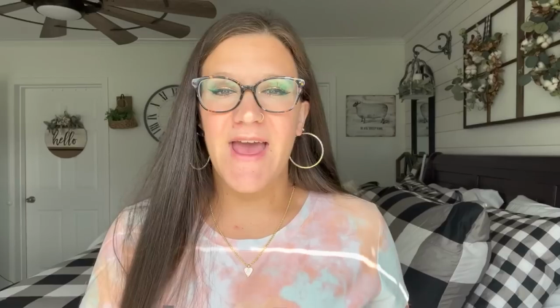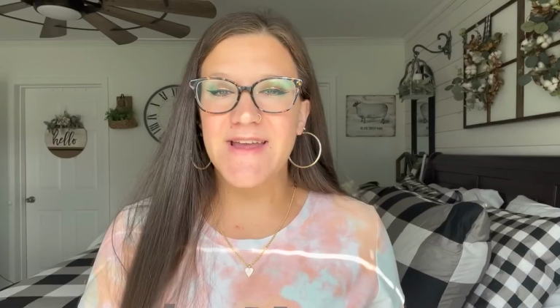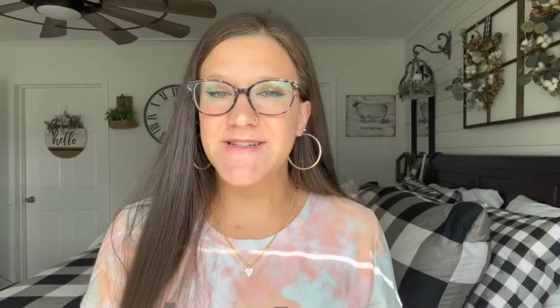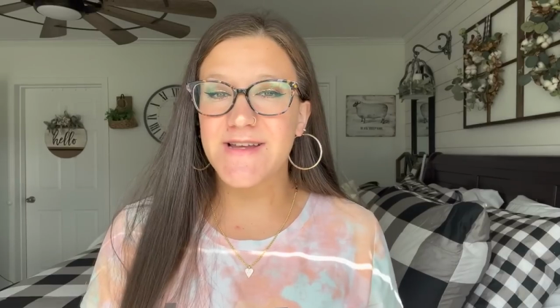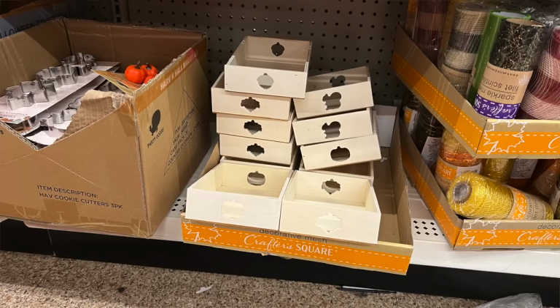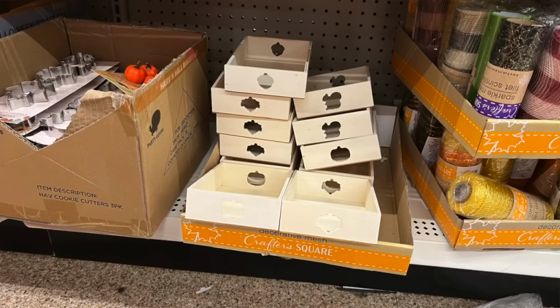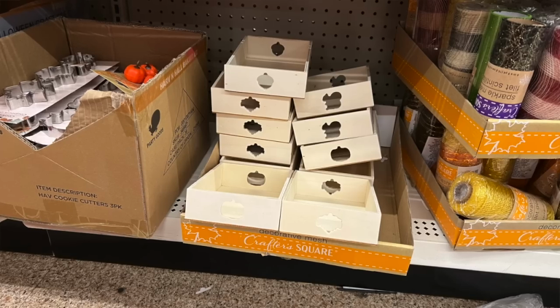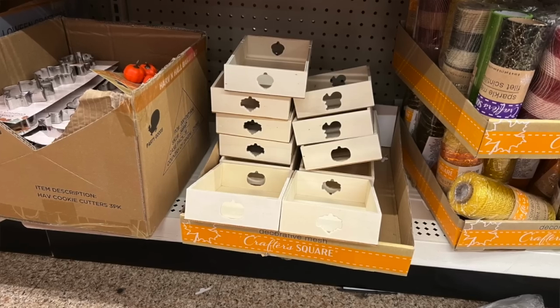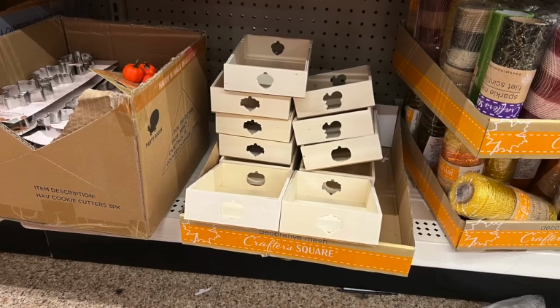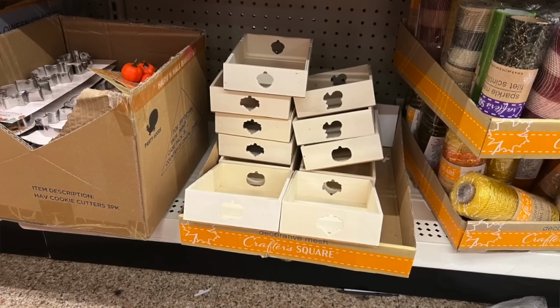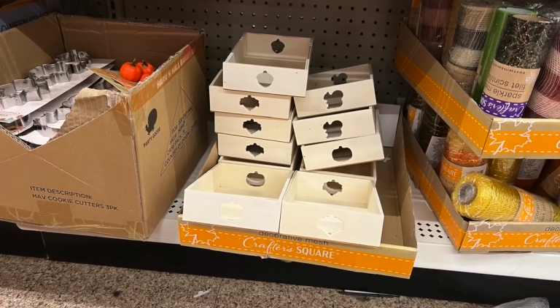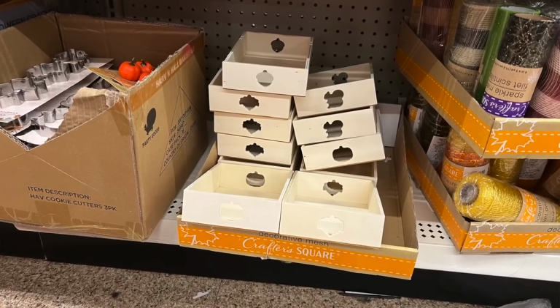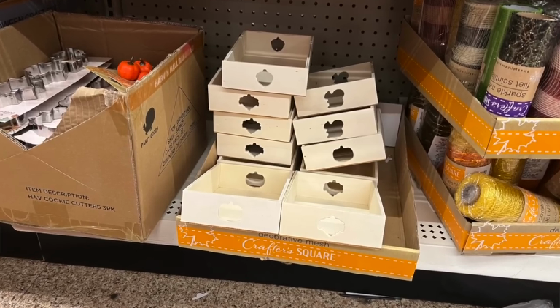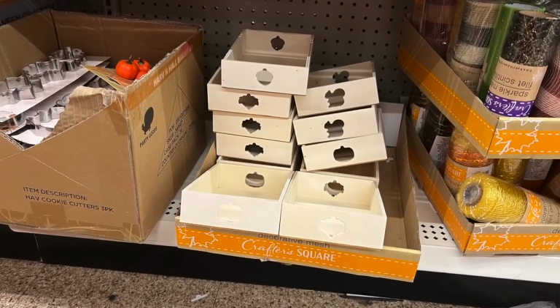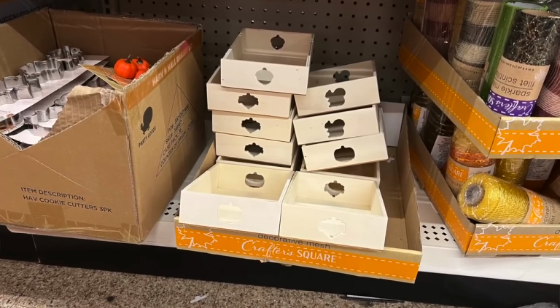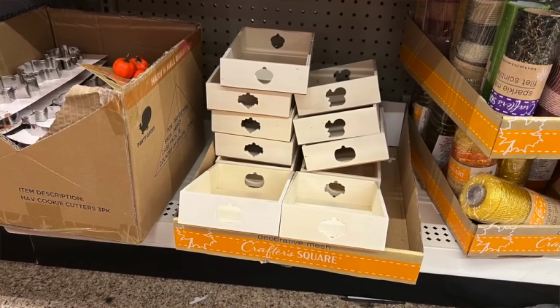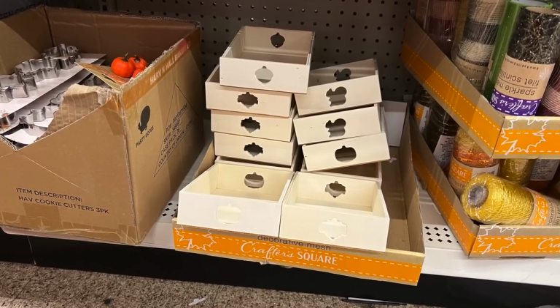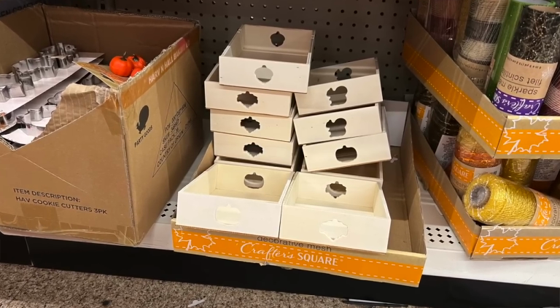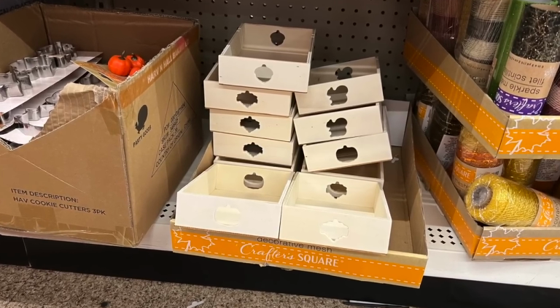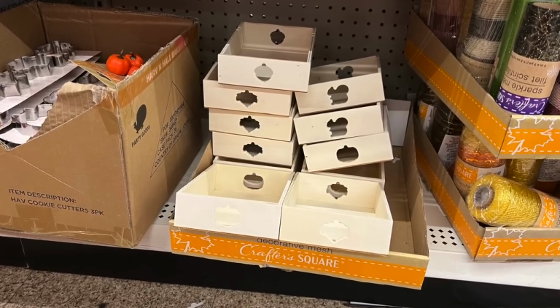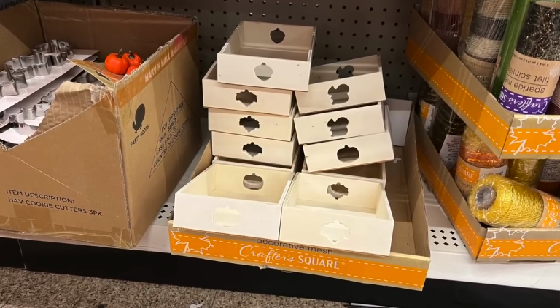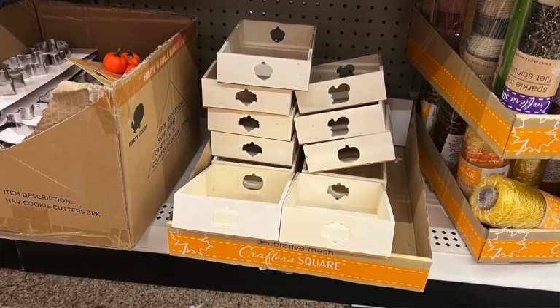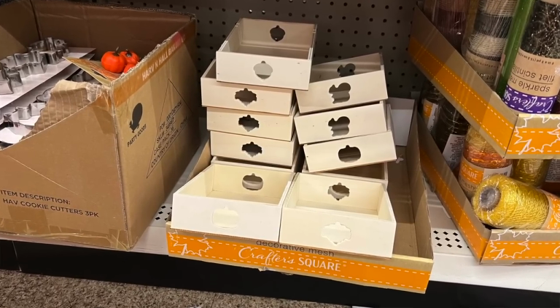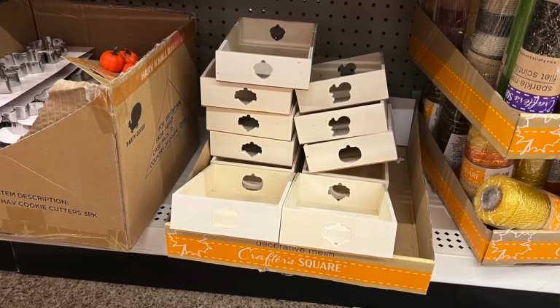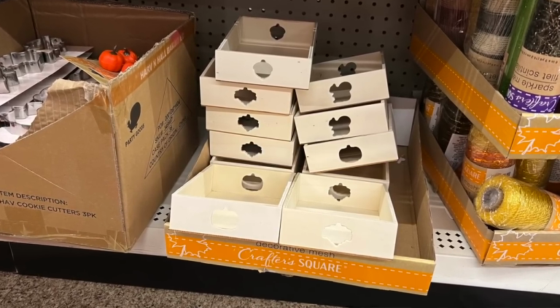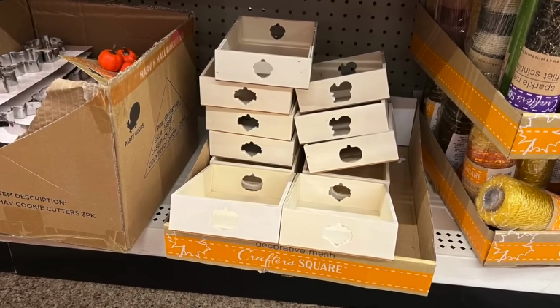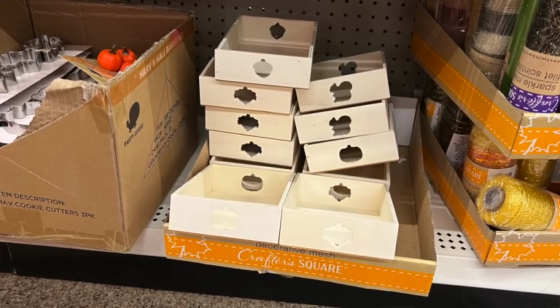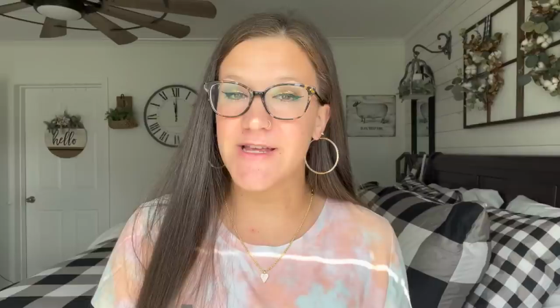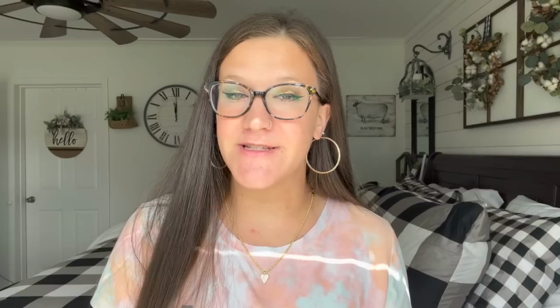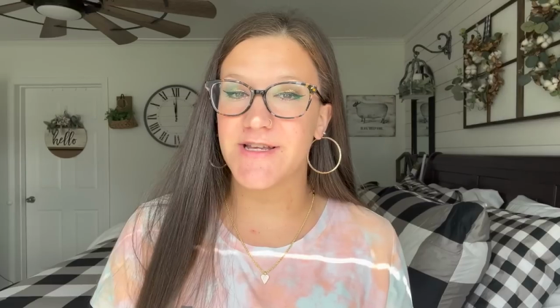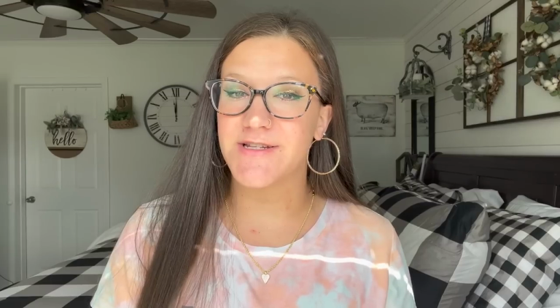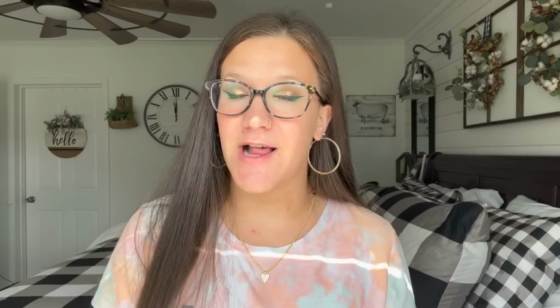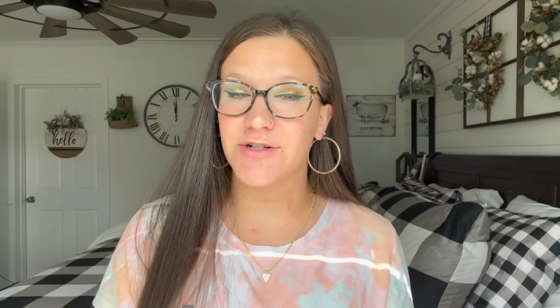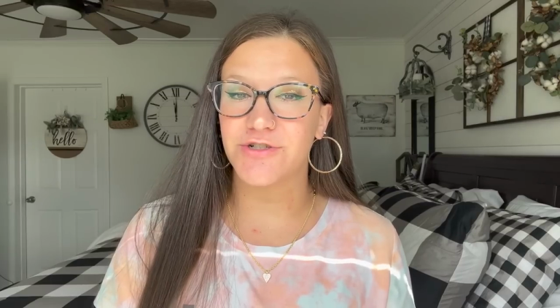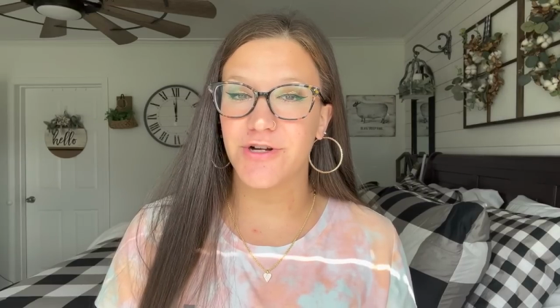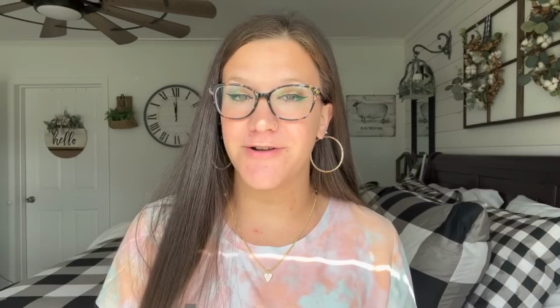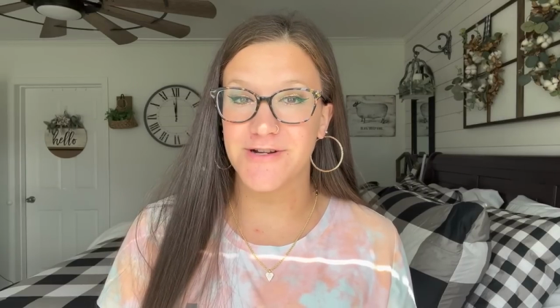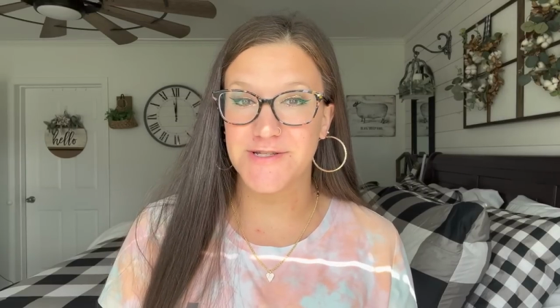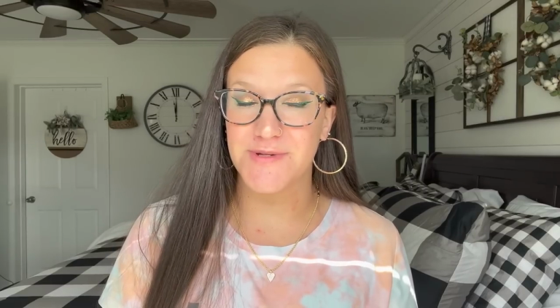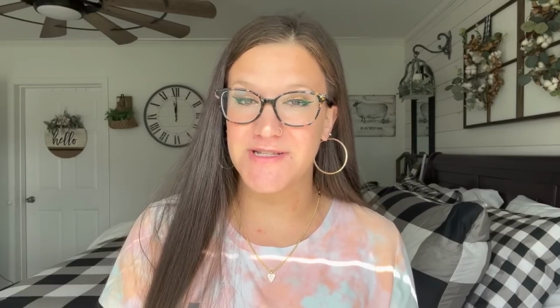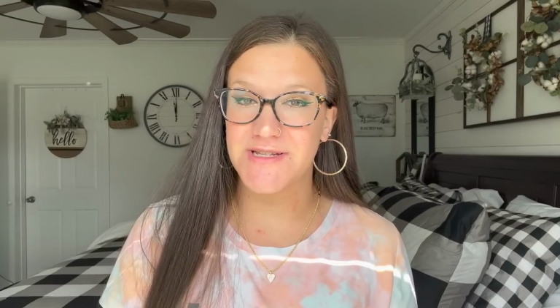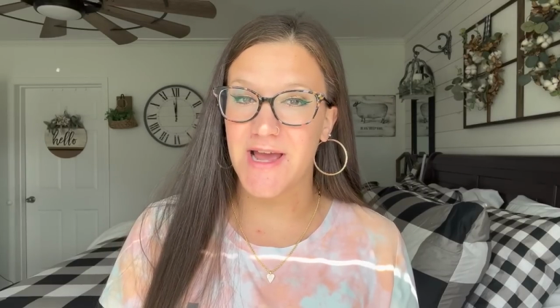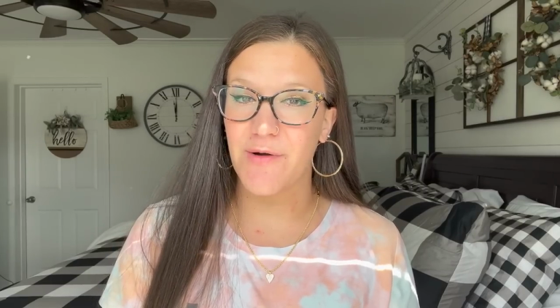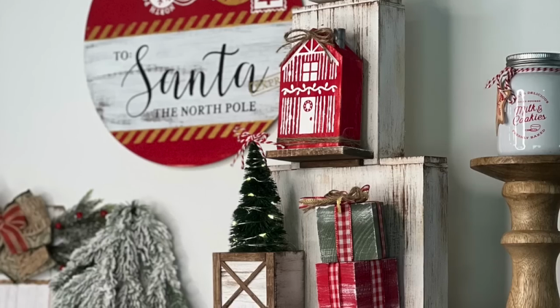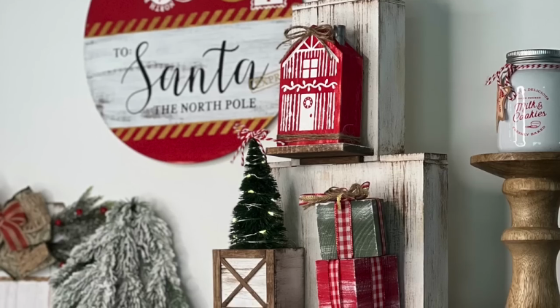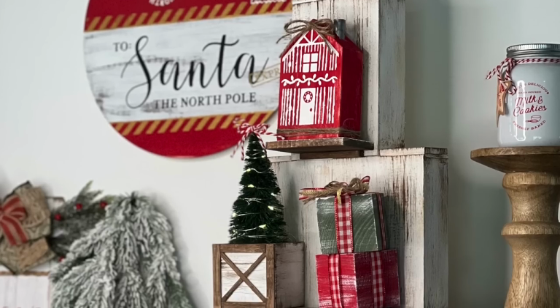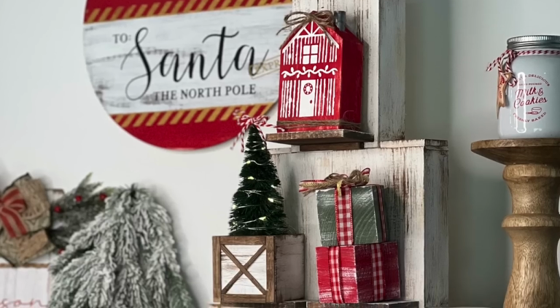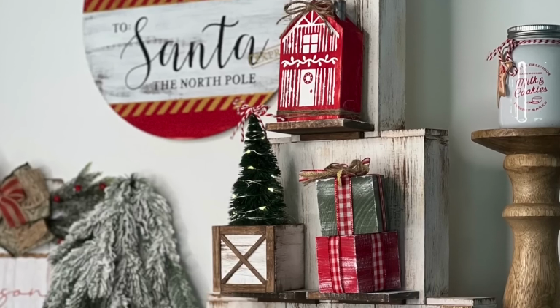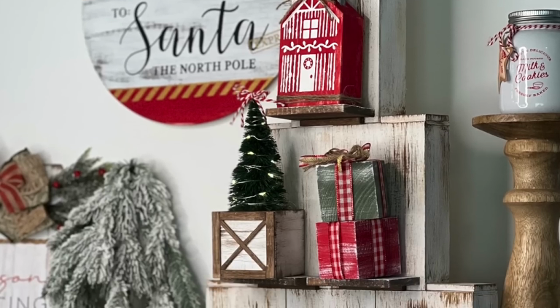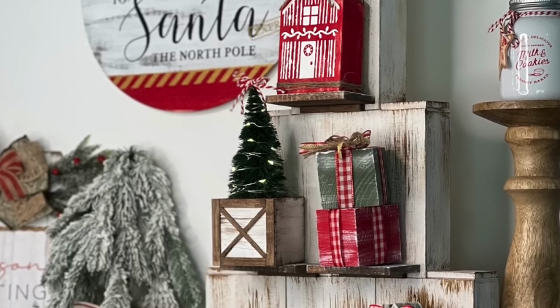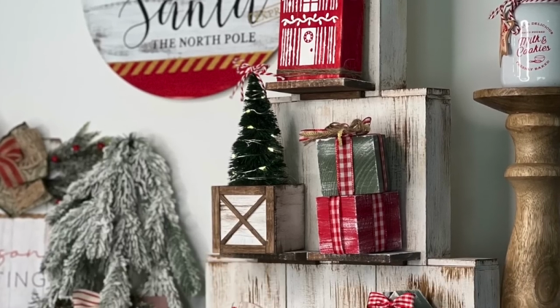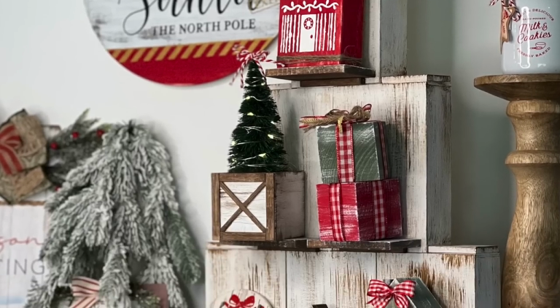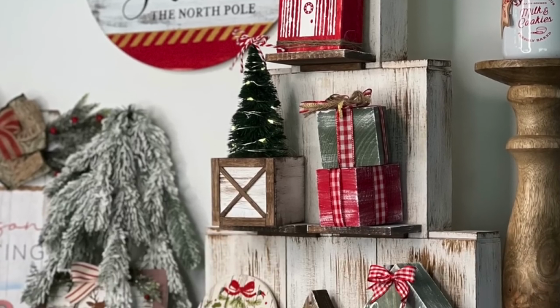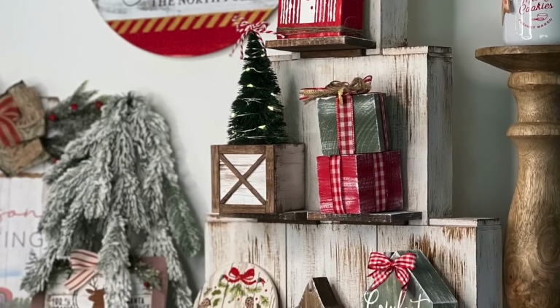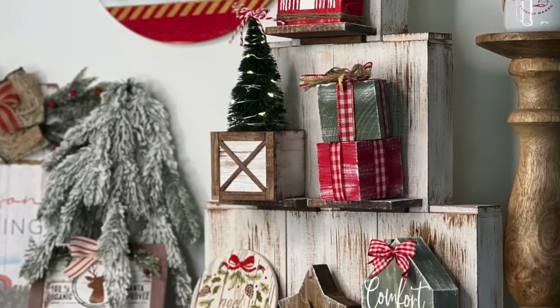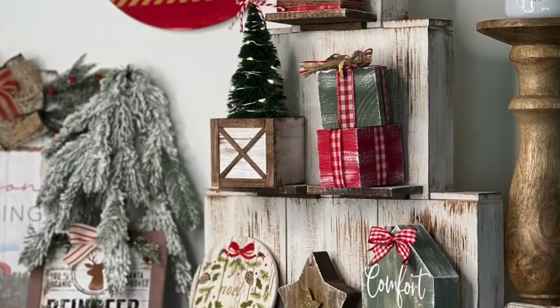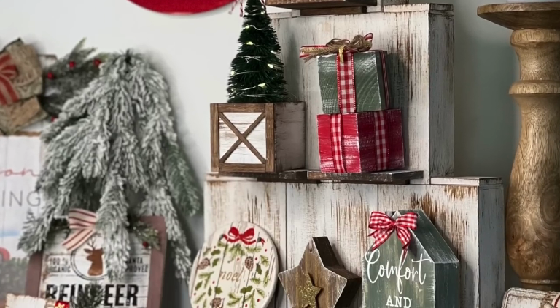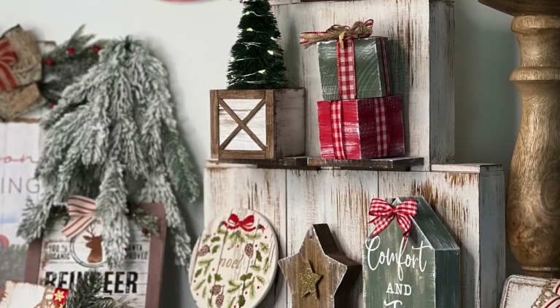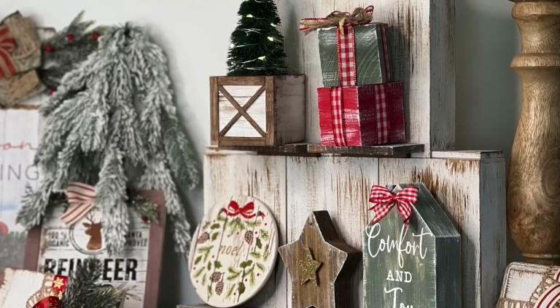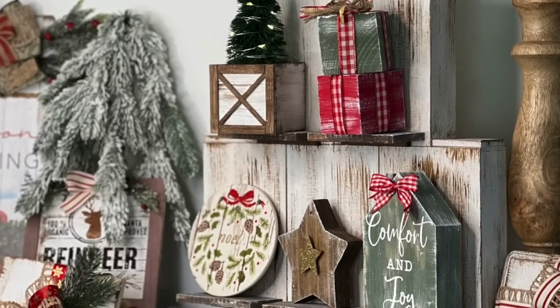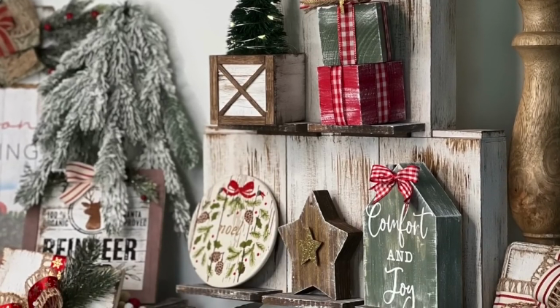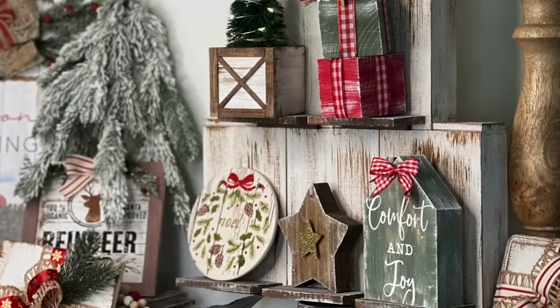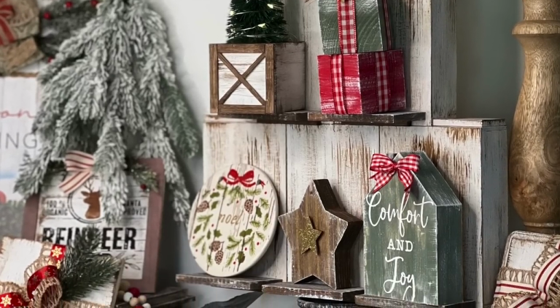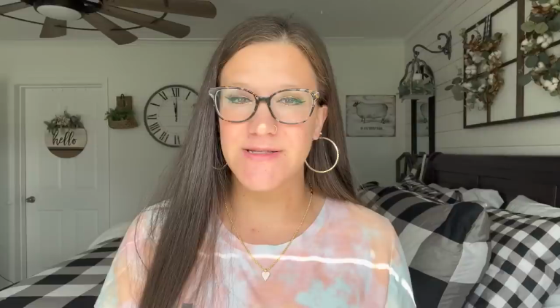Head to Dollar Tree and pick up these trays for this super easy Dollar Tree Christmas DIY that I know you're not going to want to miss.